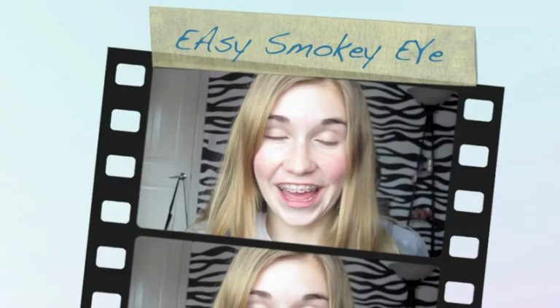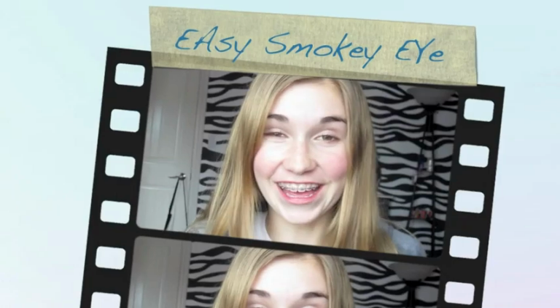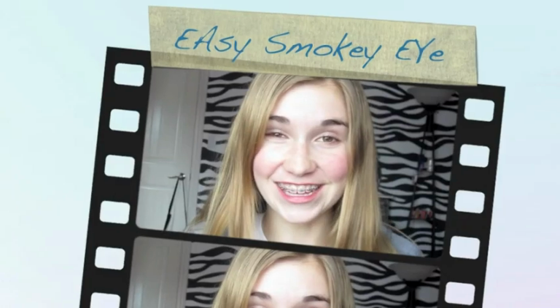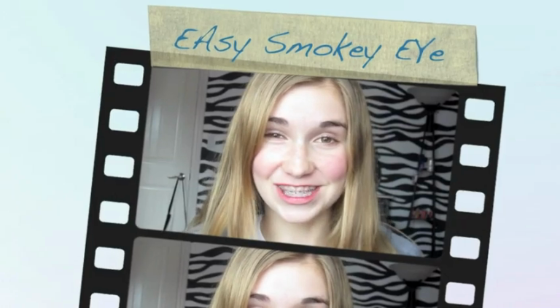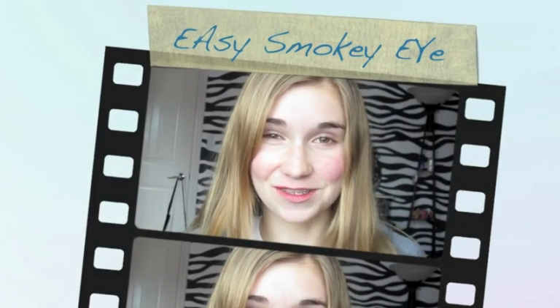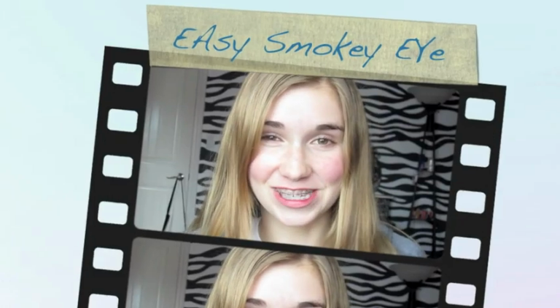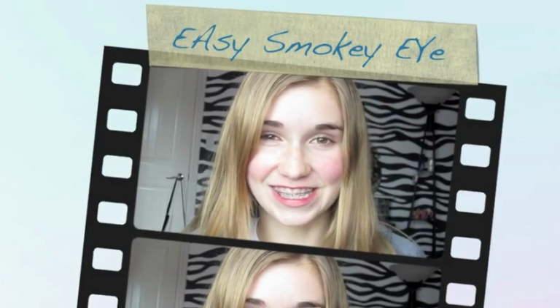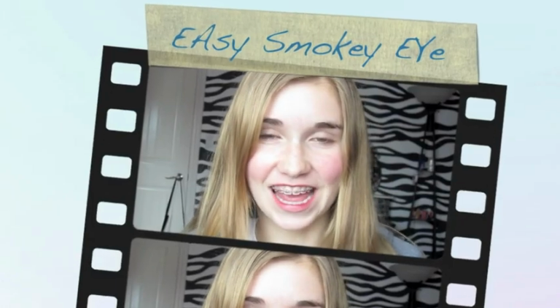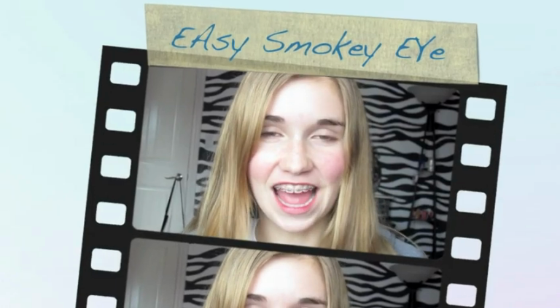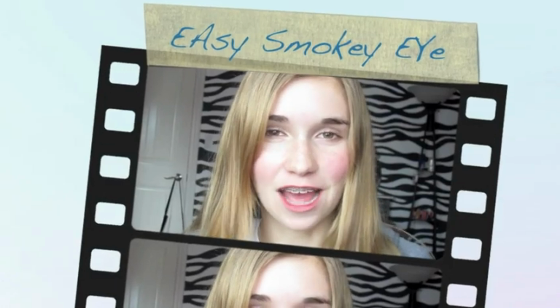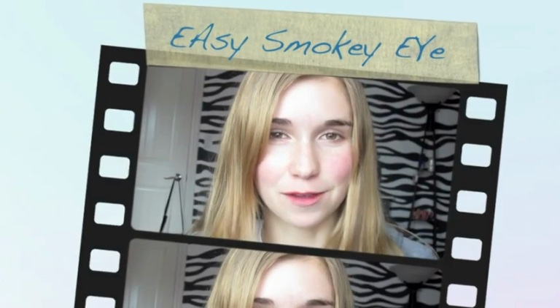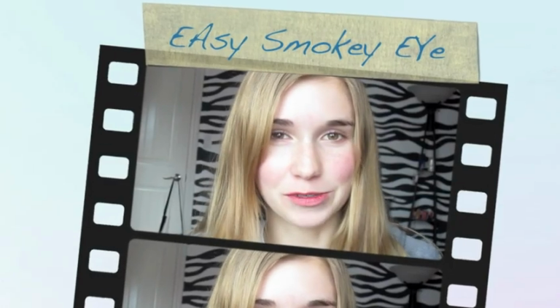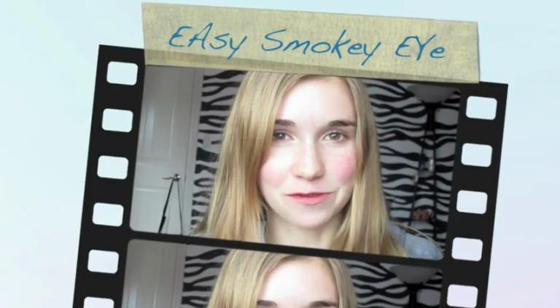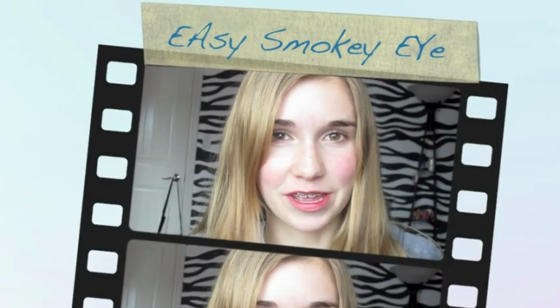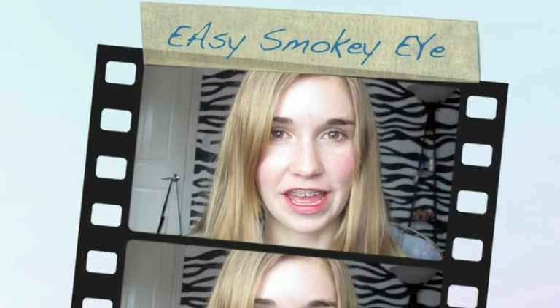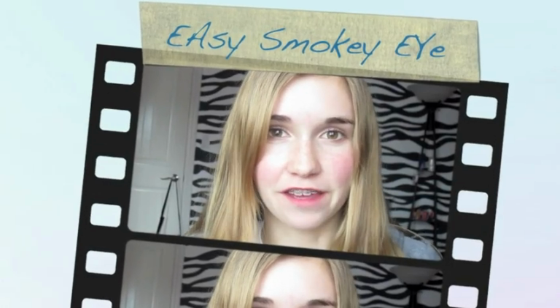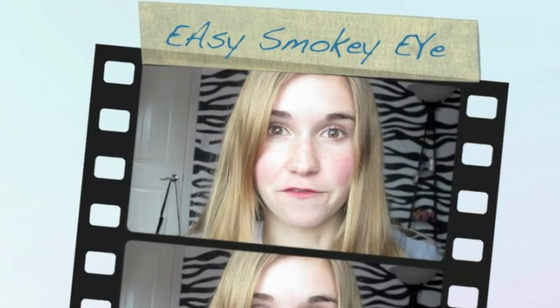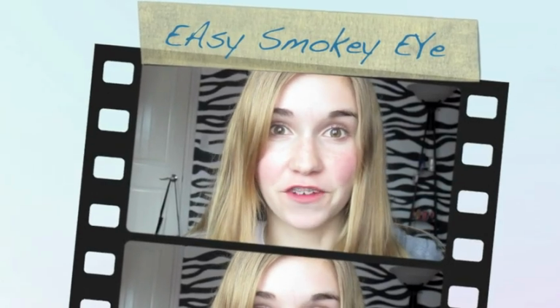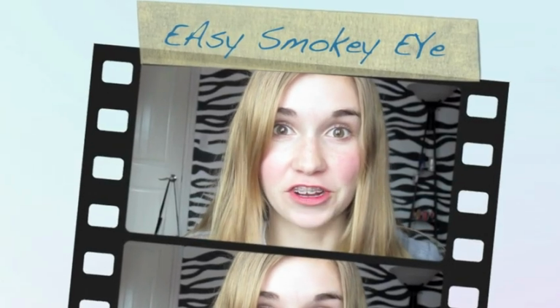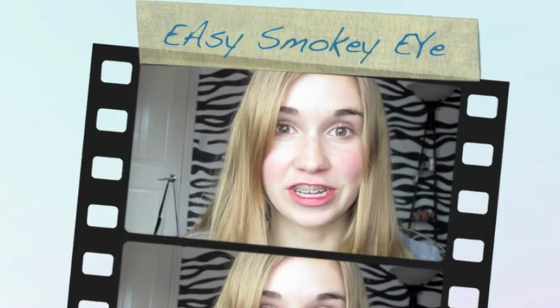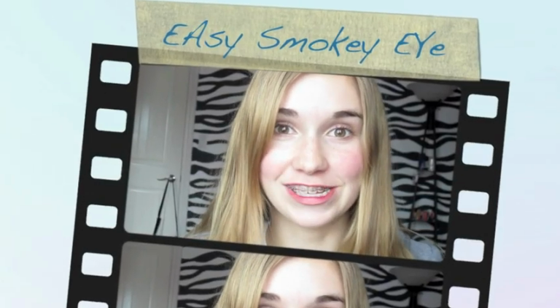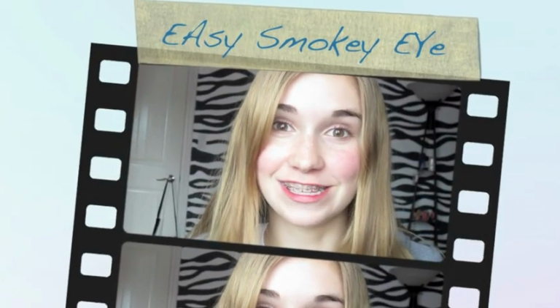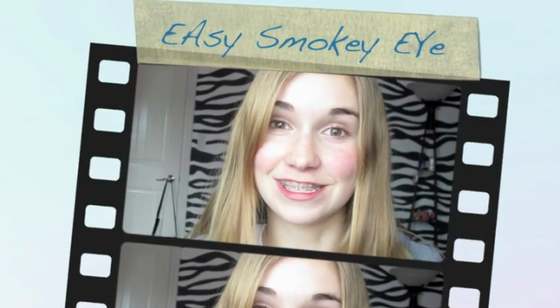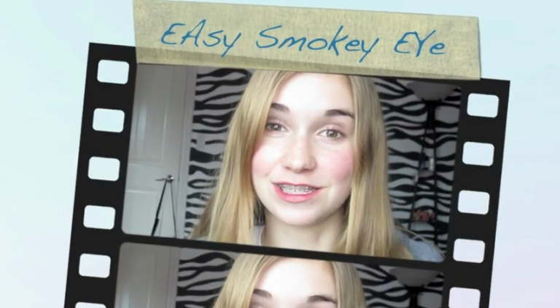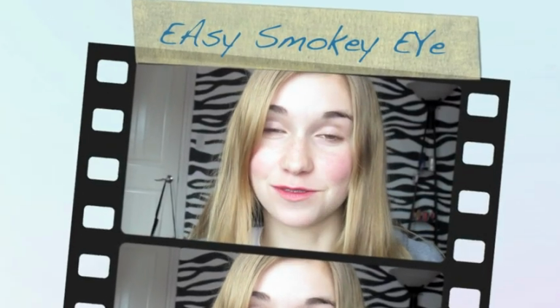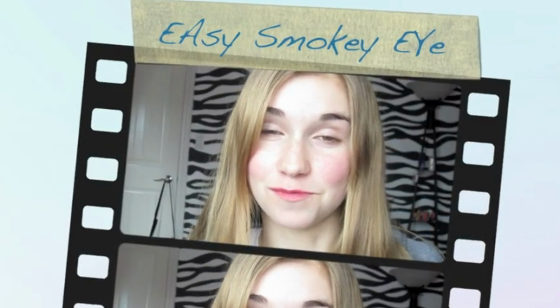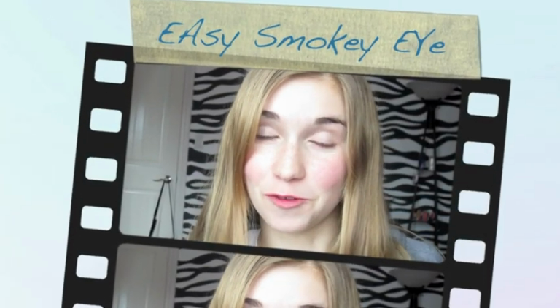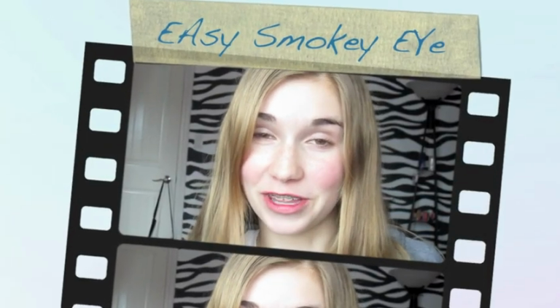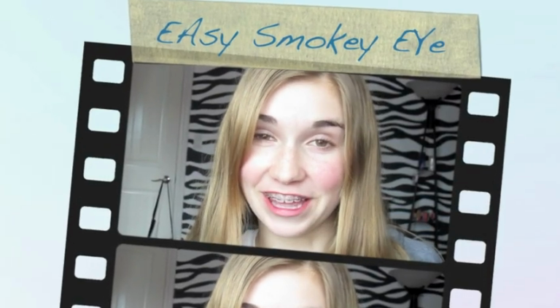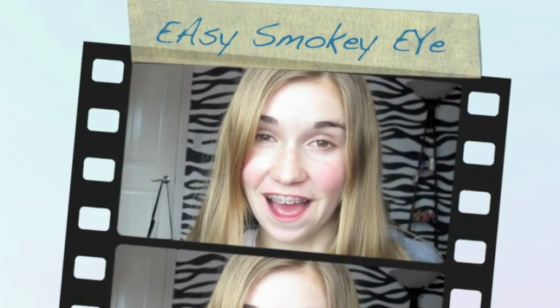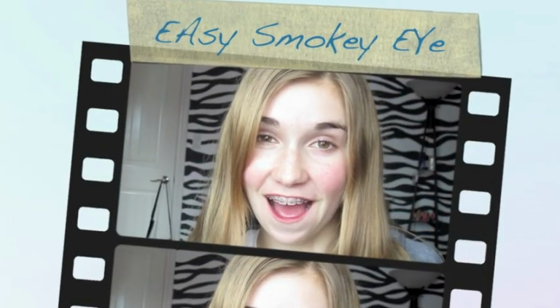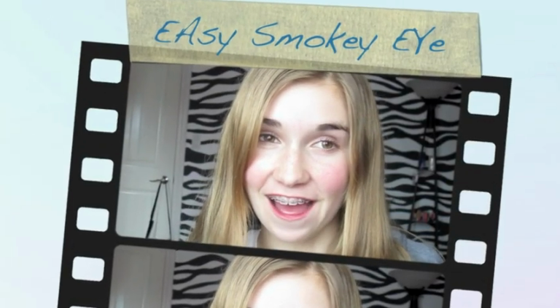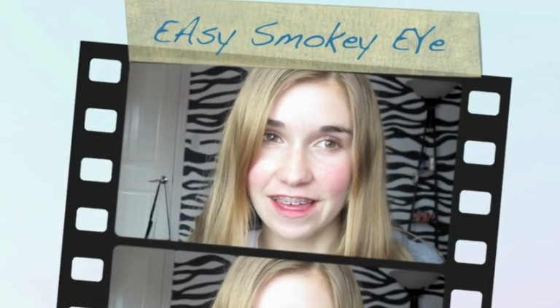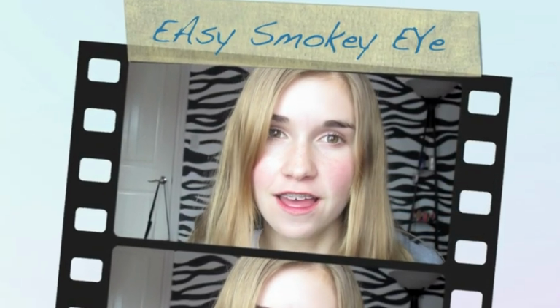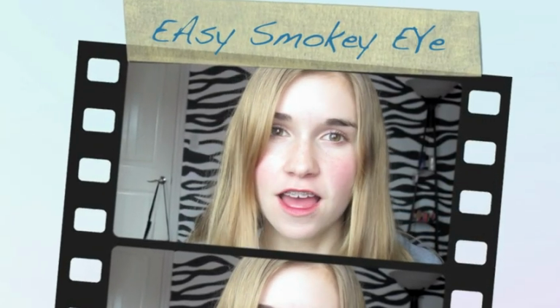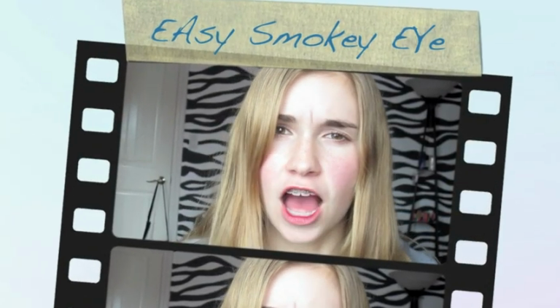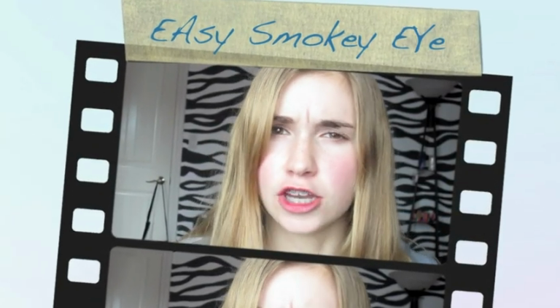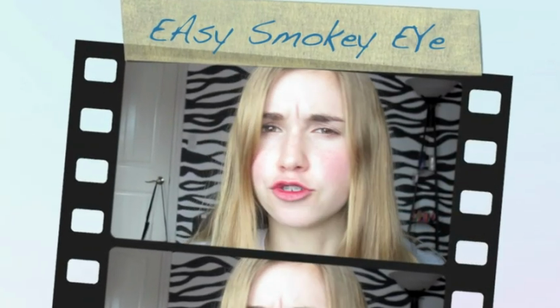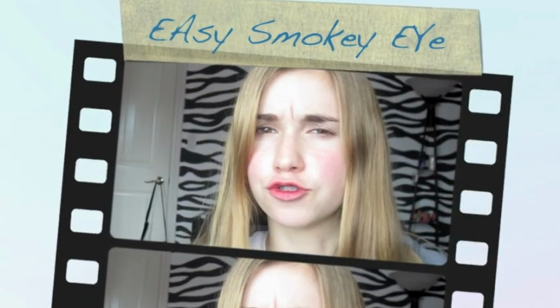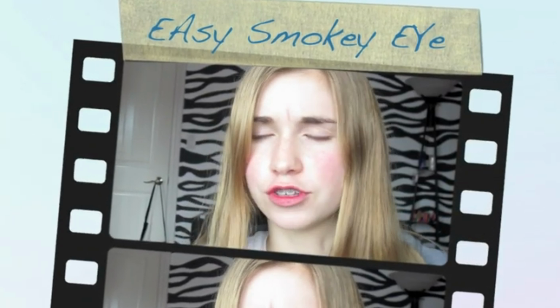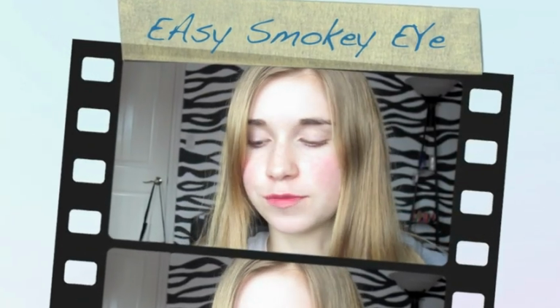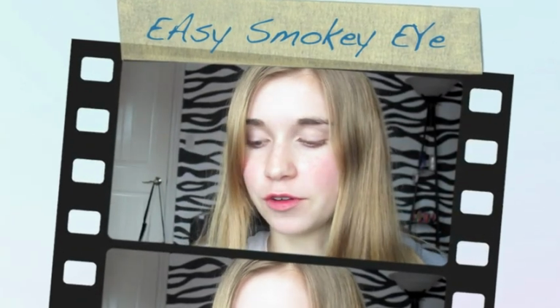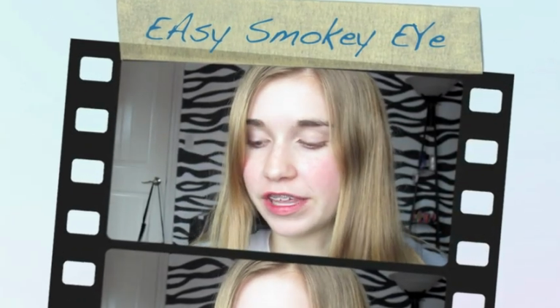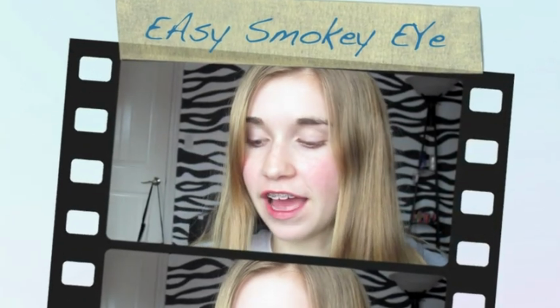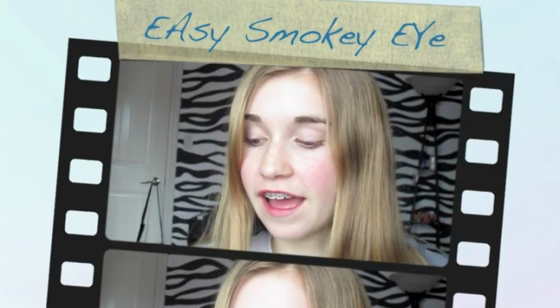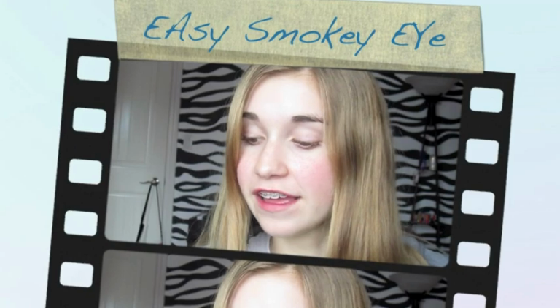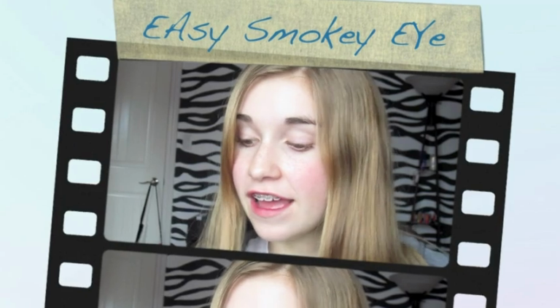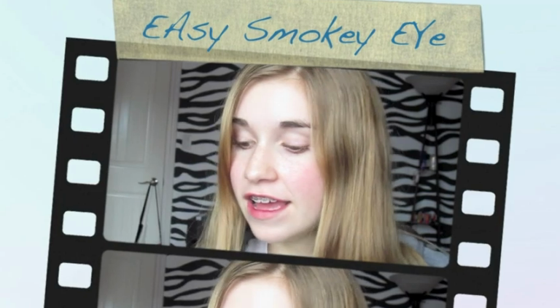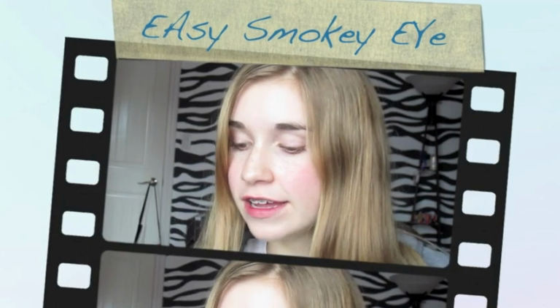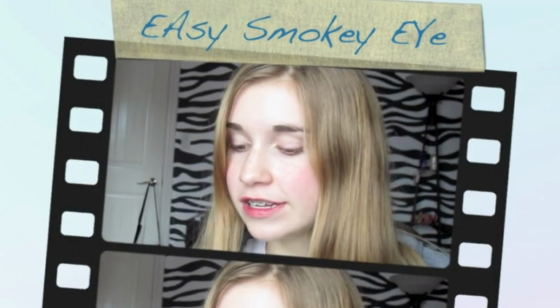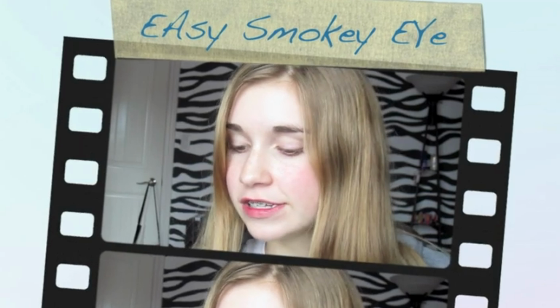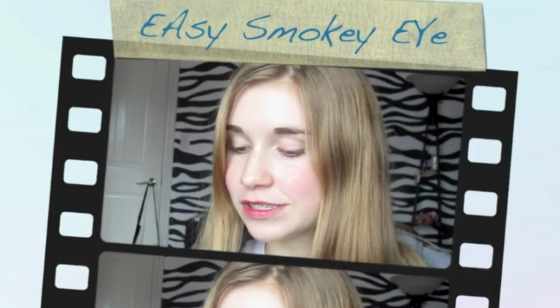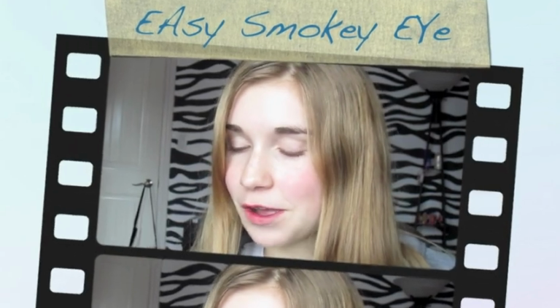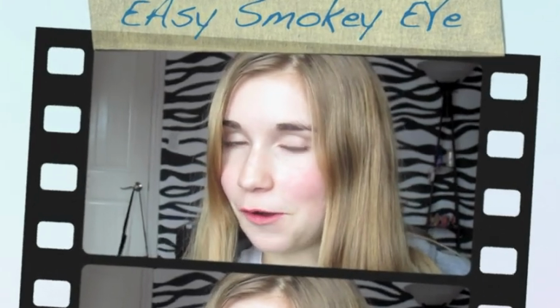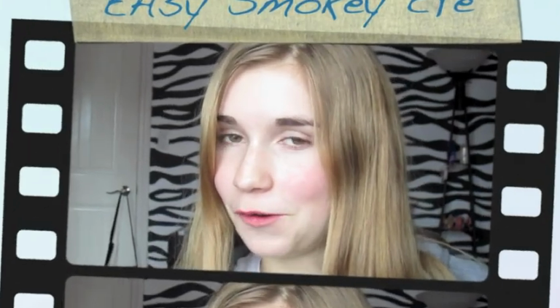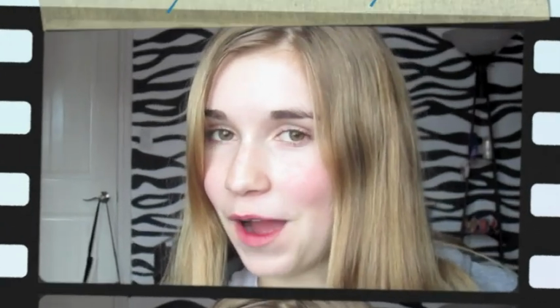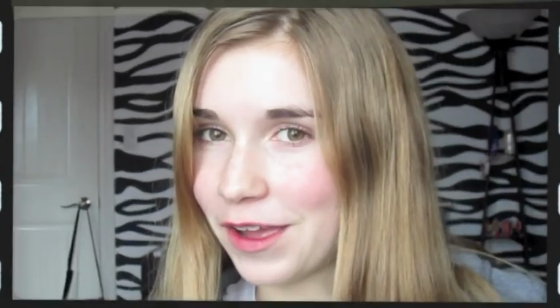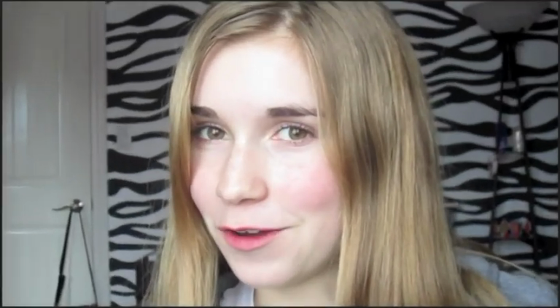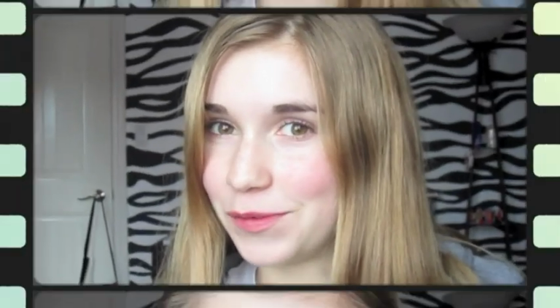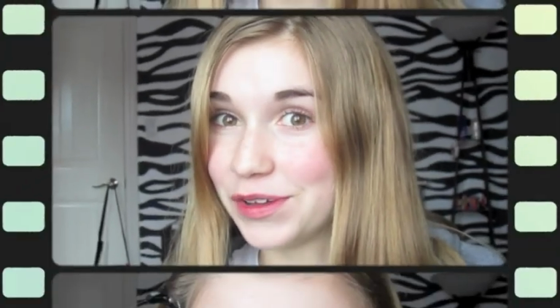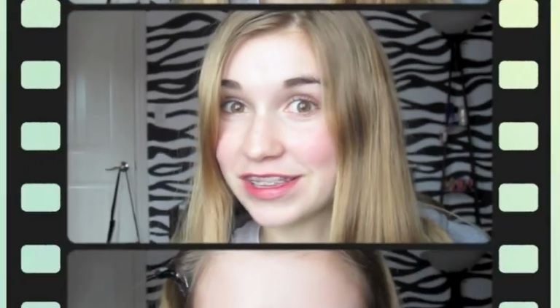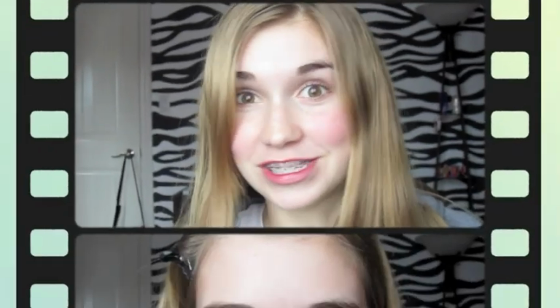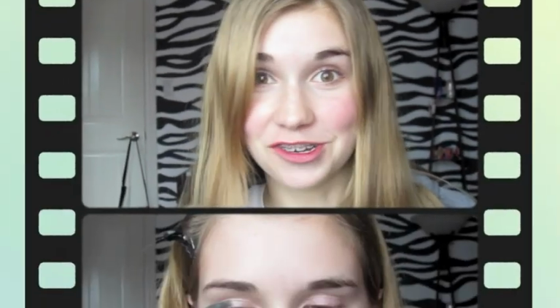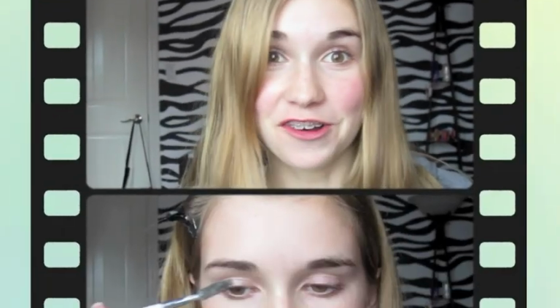Hey guys, so today I am doing a very easy smoky eye, a neutral smoky eye, so I hope you guys enjoy.